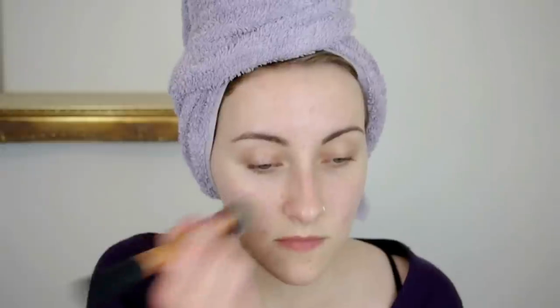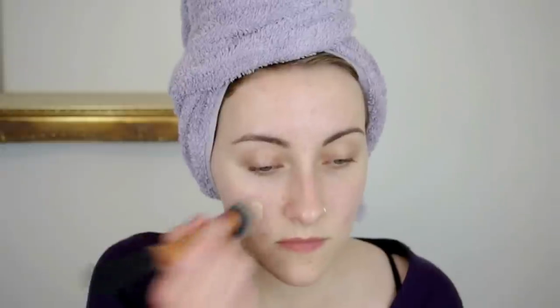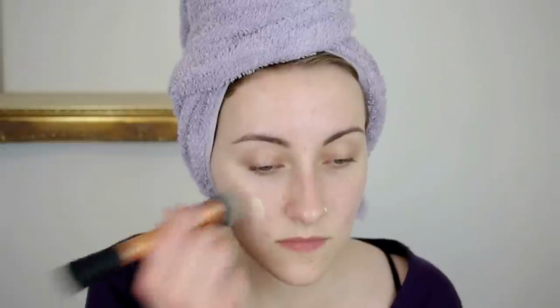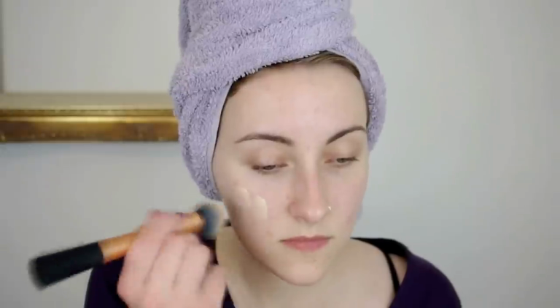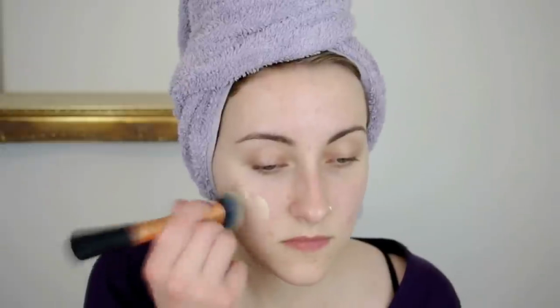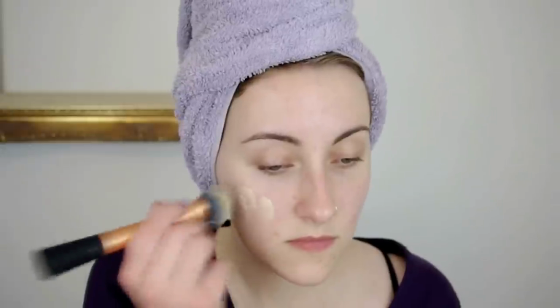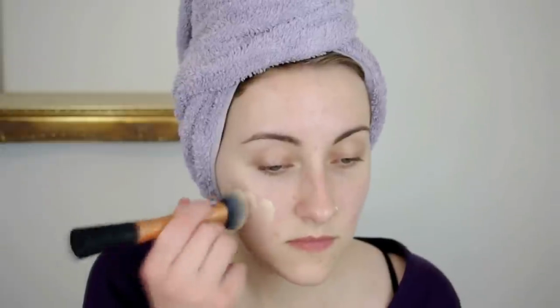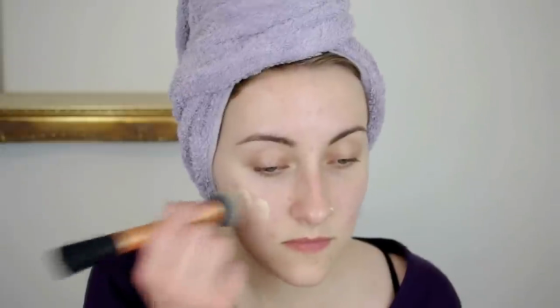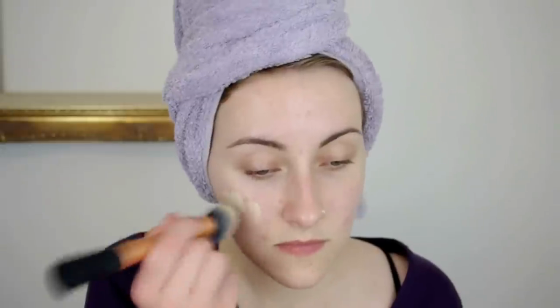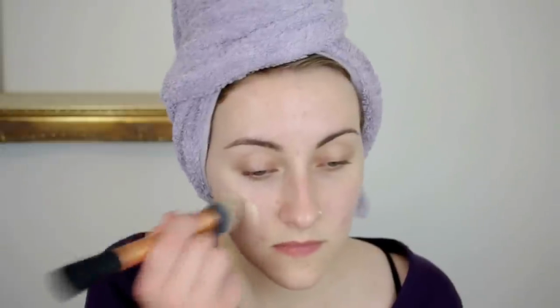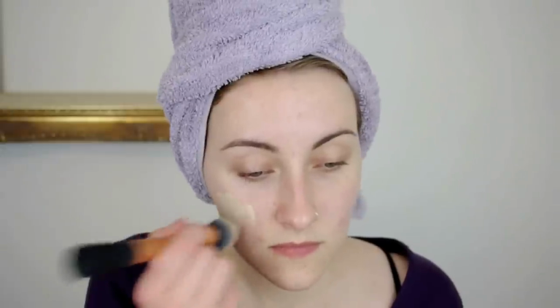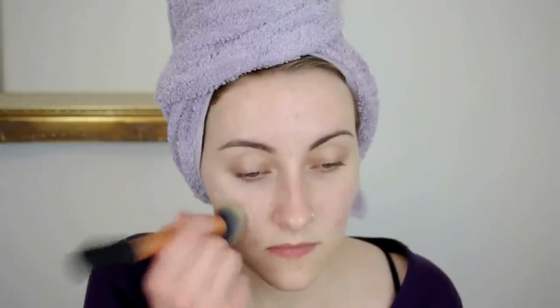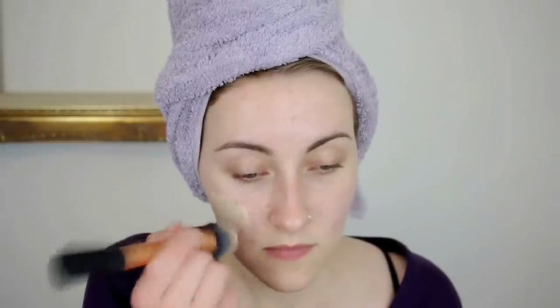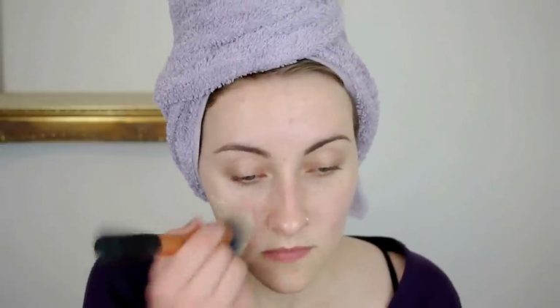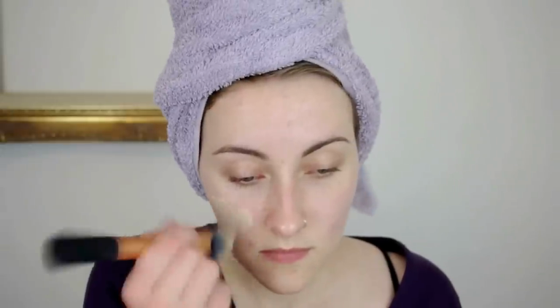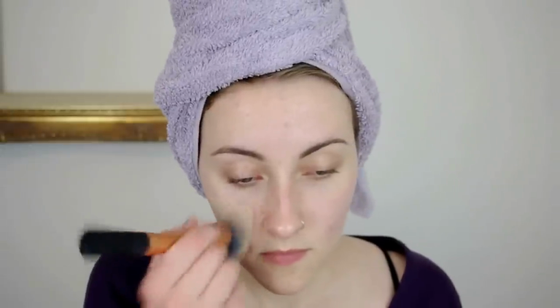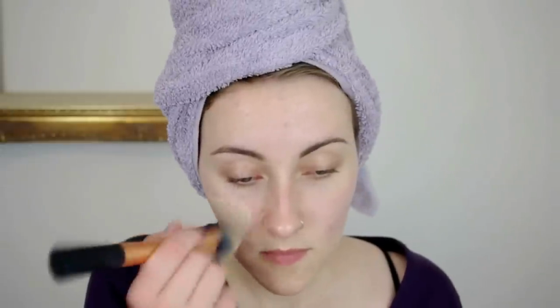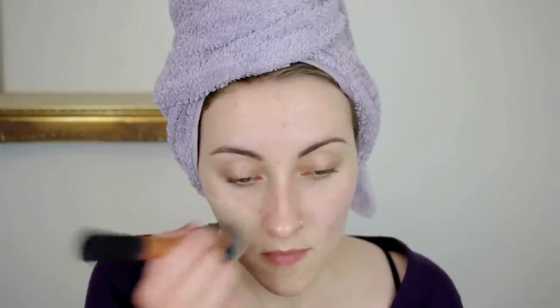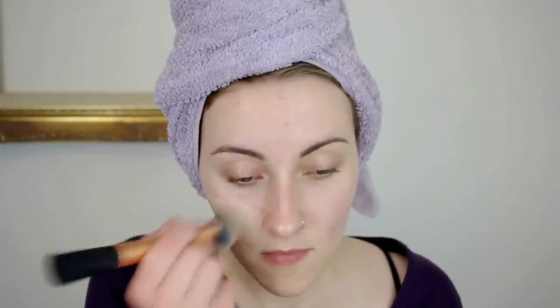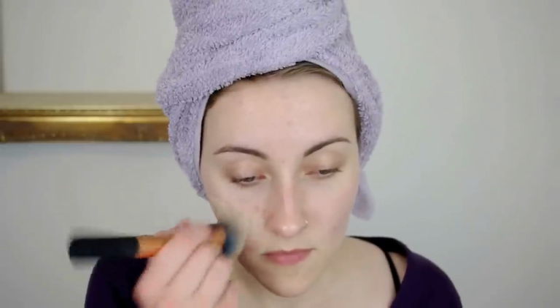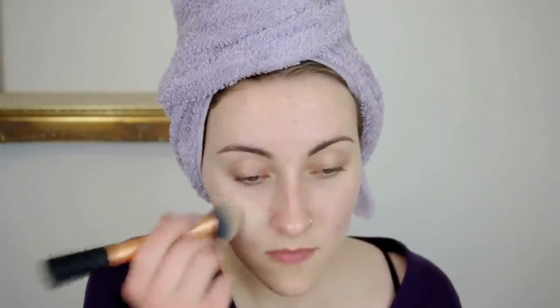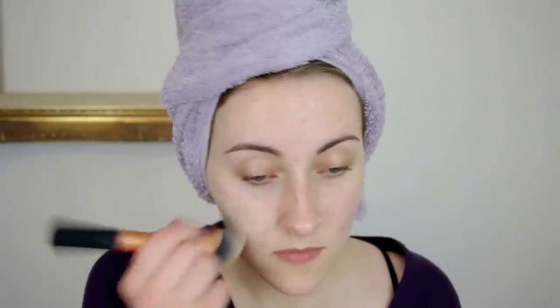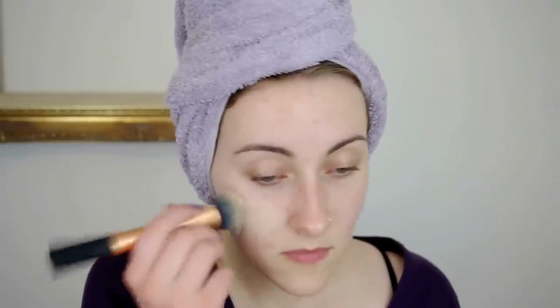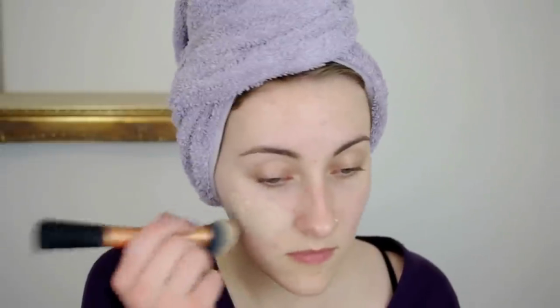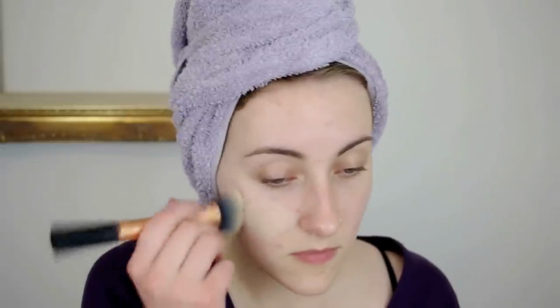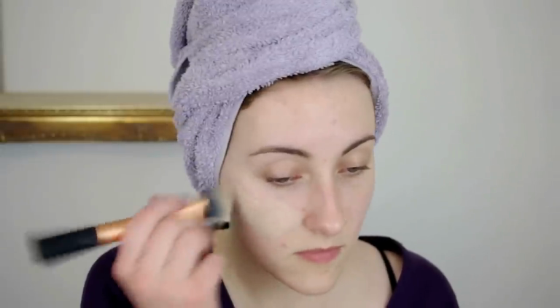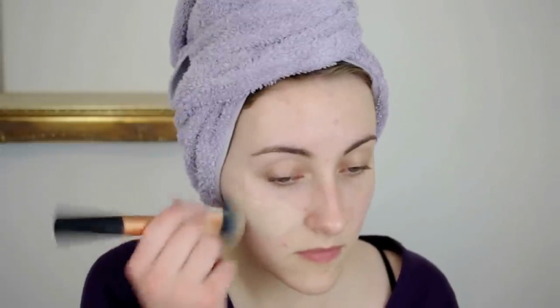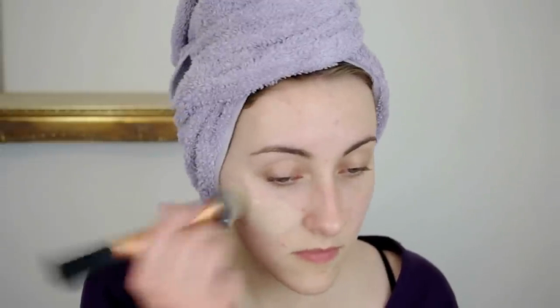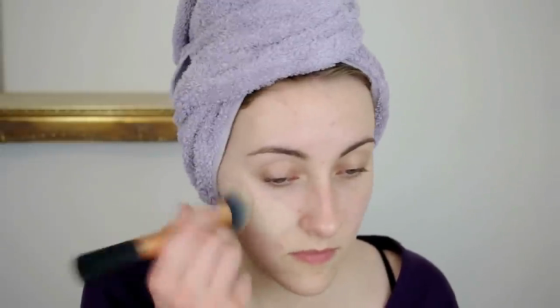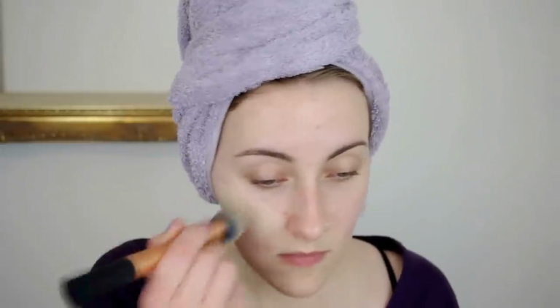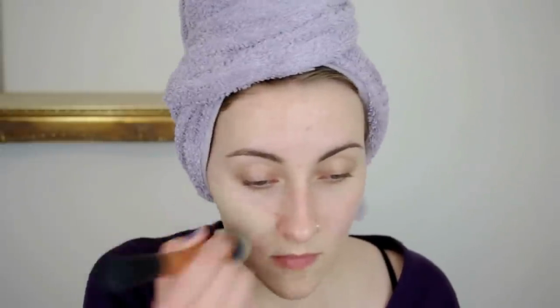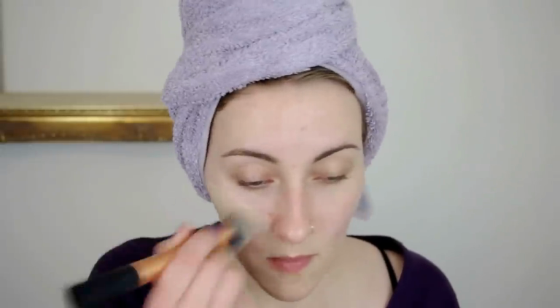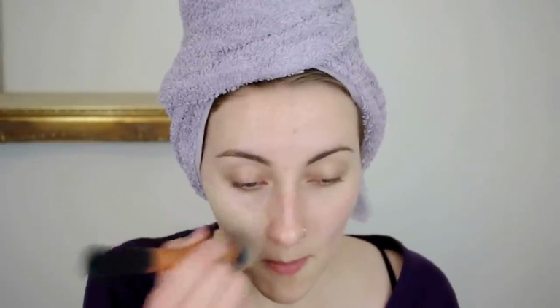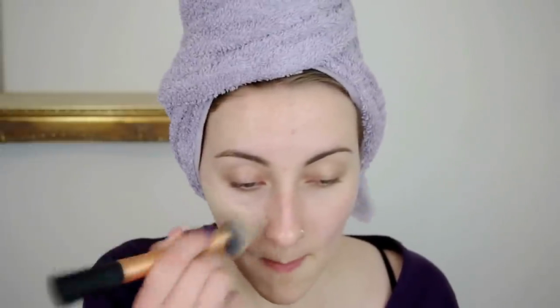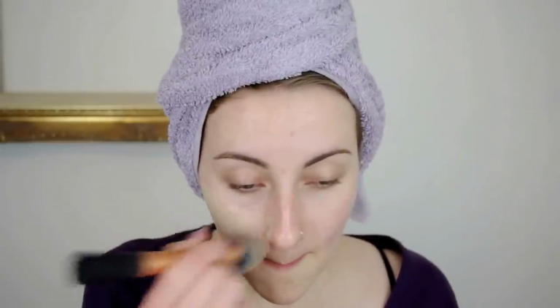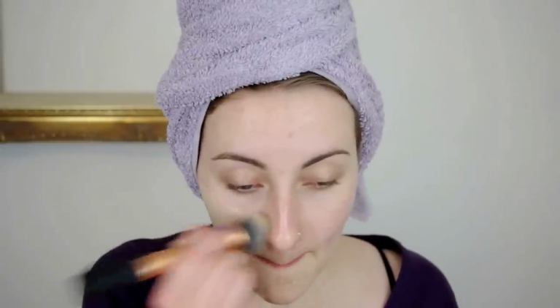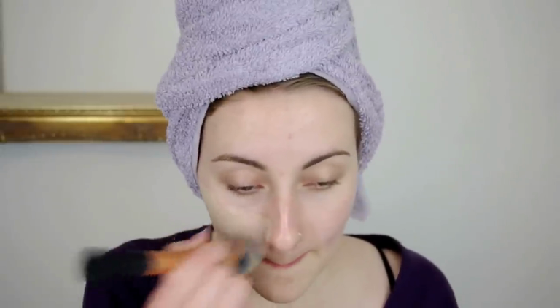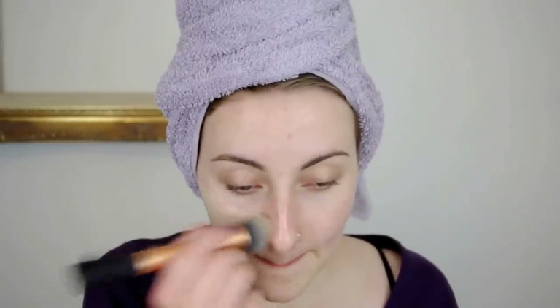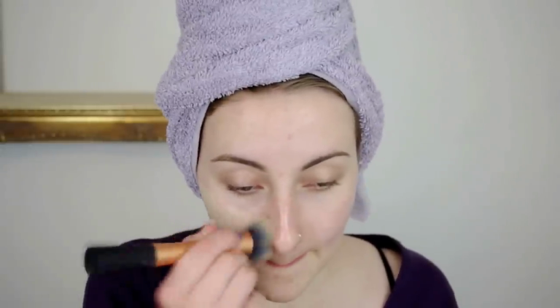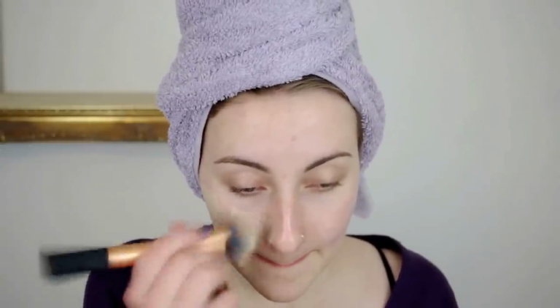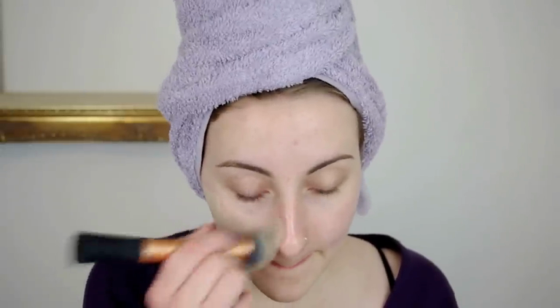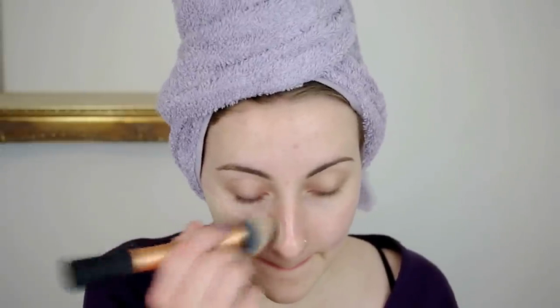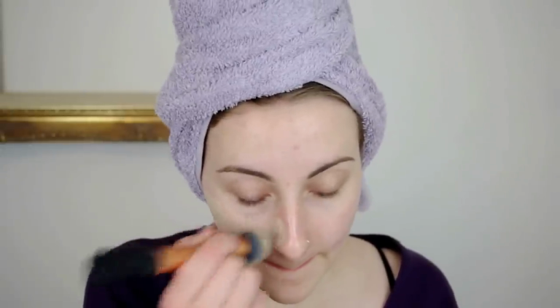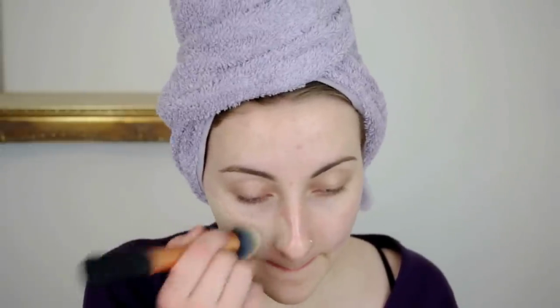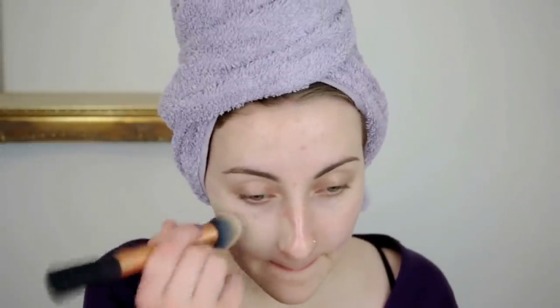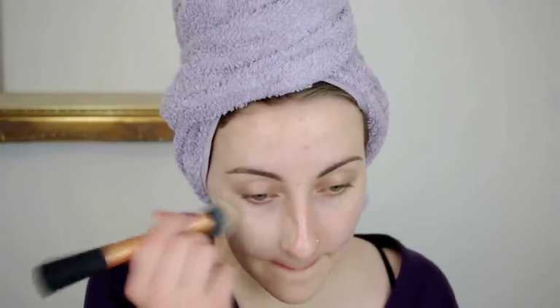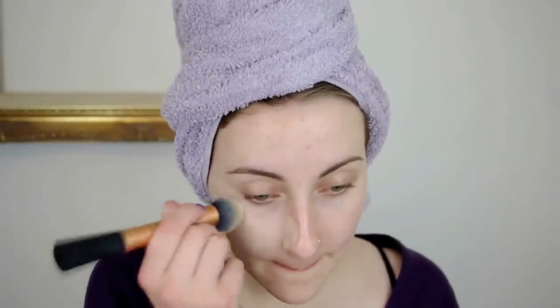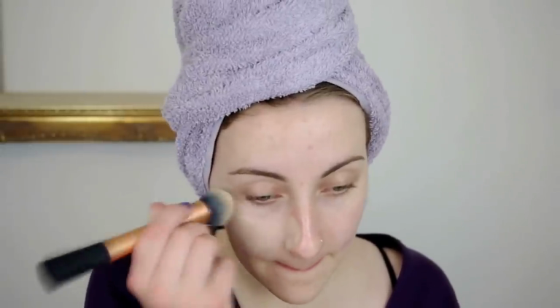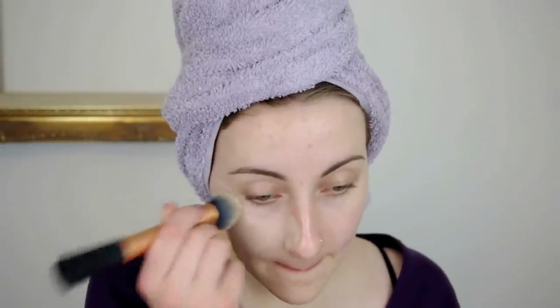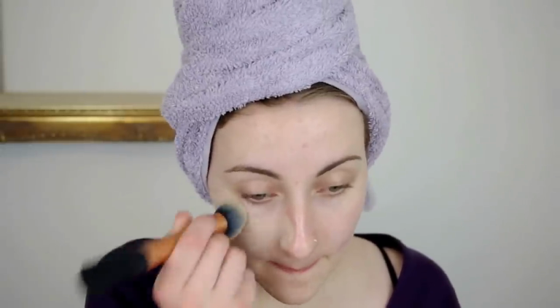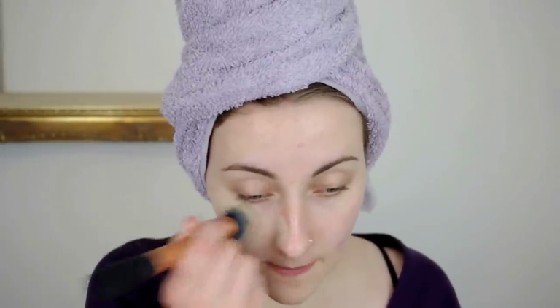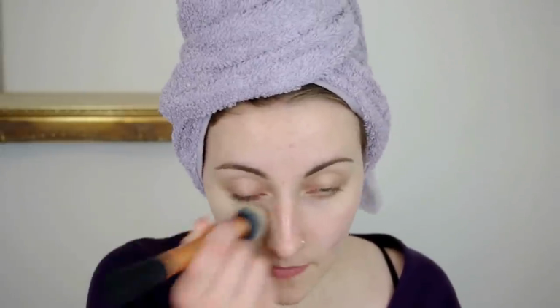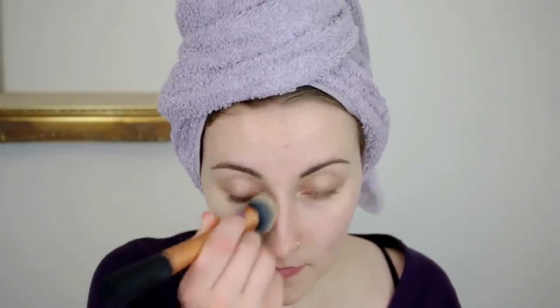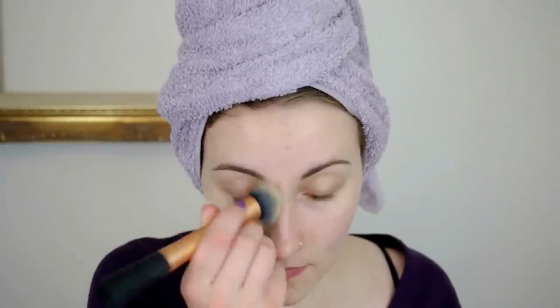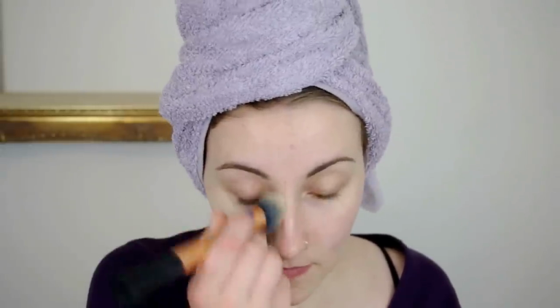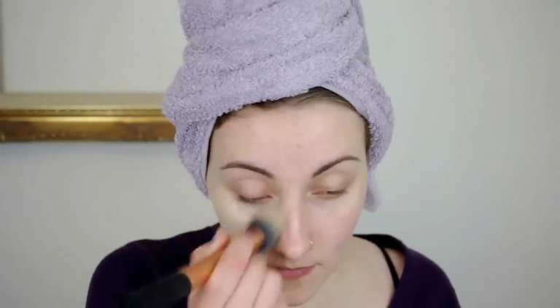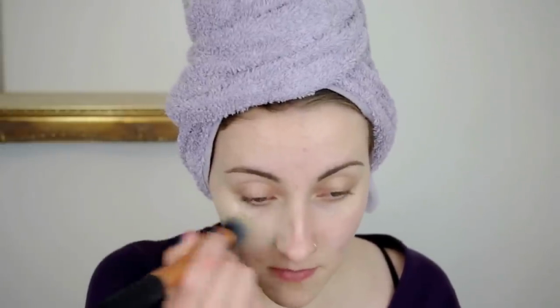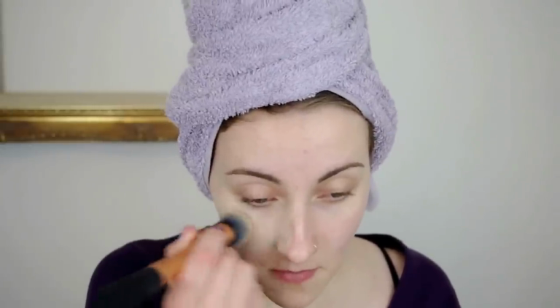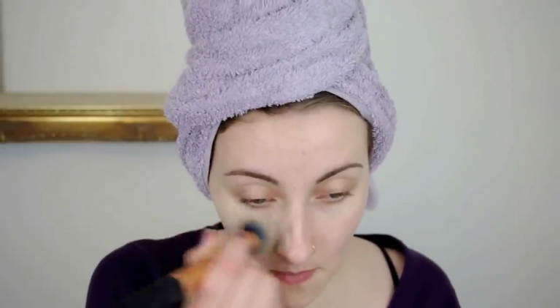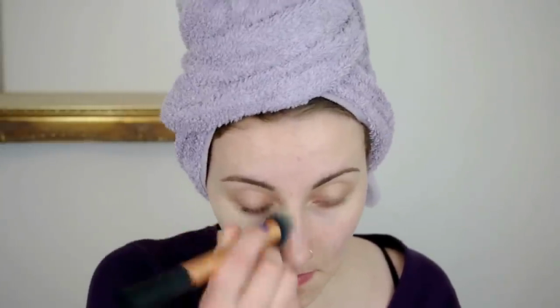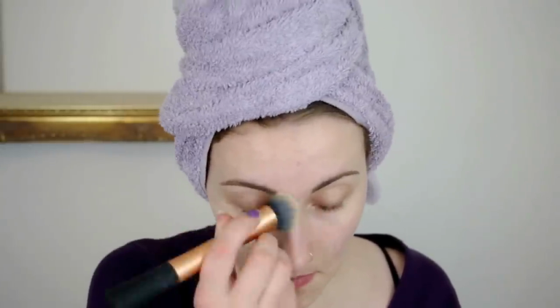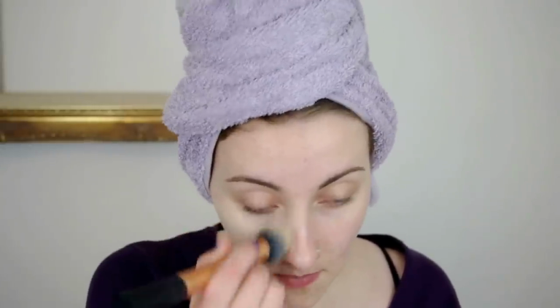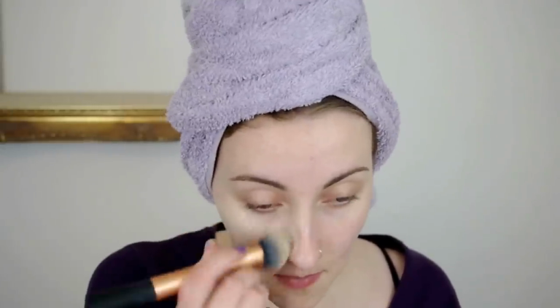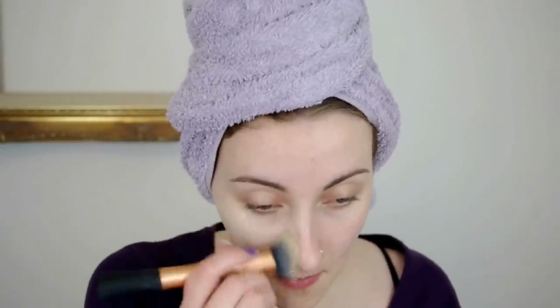It looks very pale on camera because of the lights, but if I don't mix white in then I get a line on my face, and this is the lightest shade that they do.